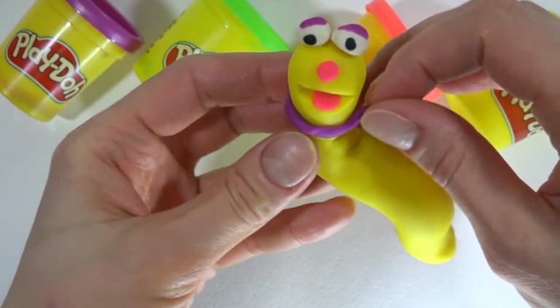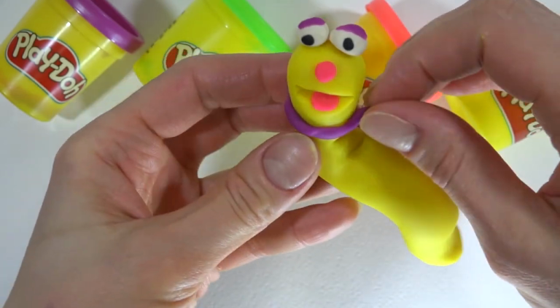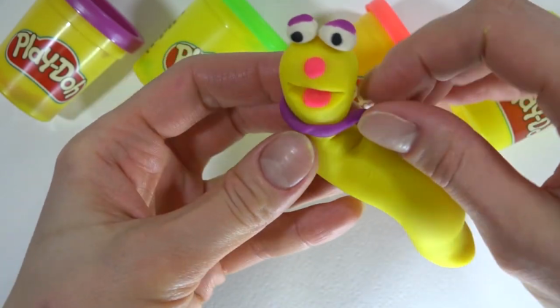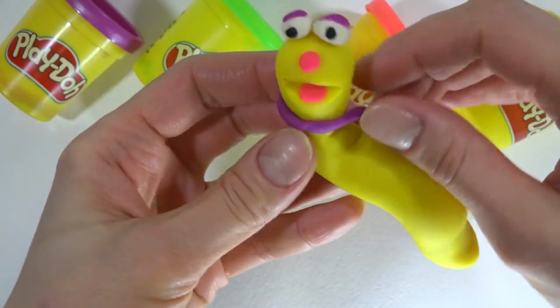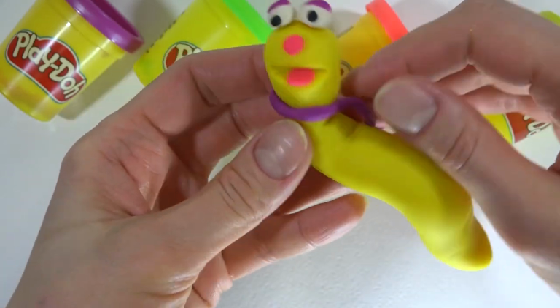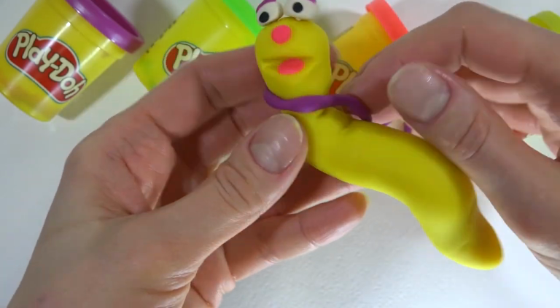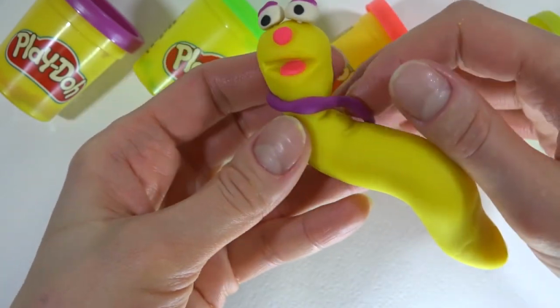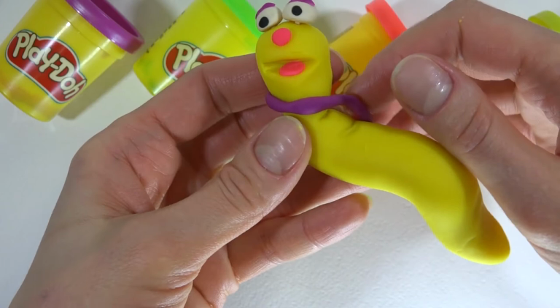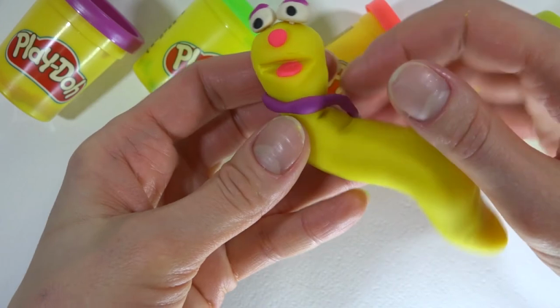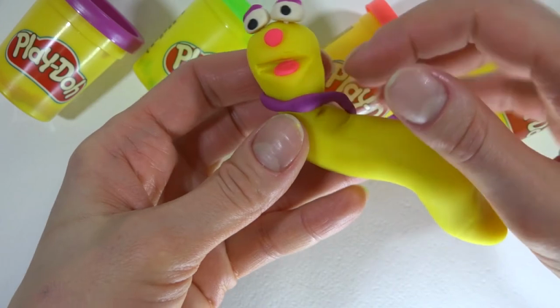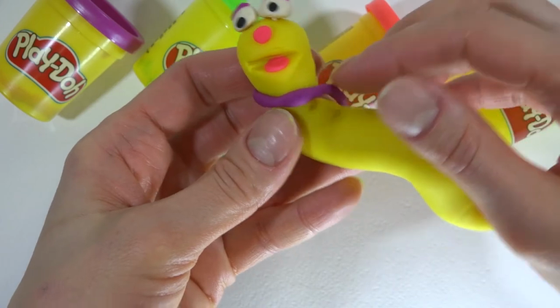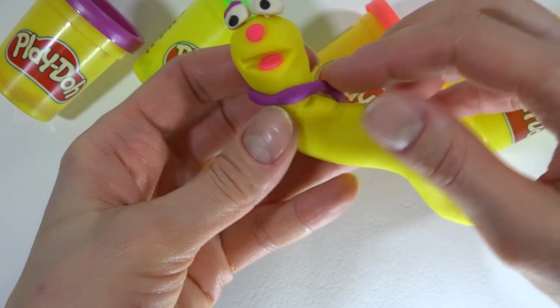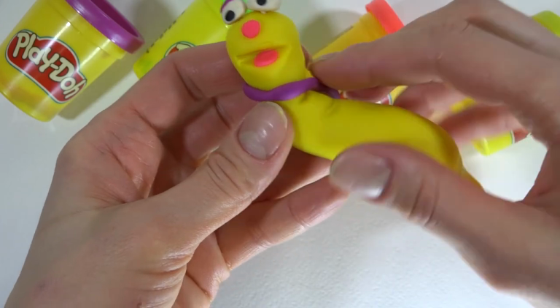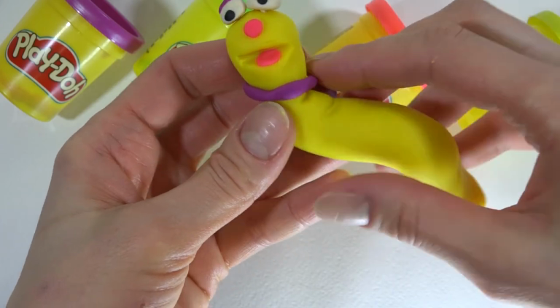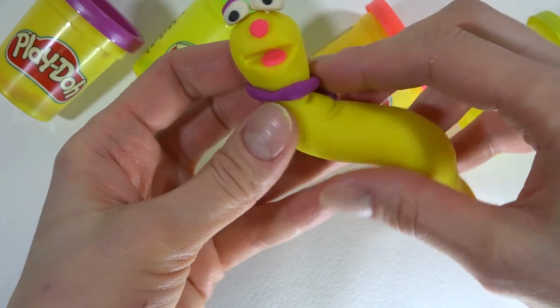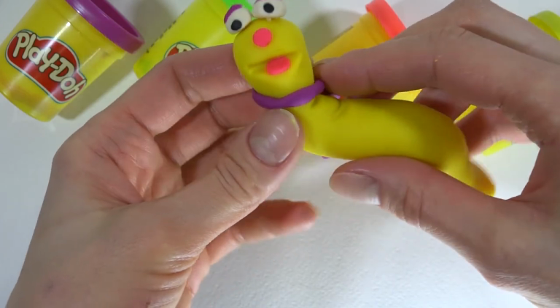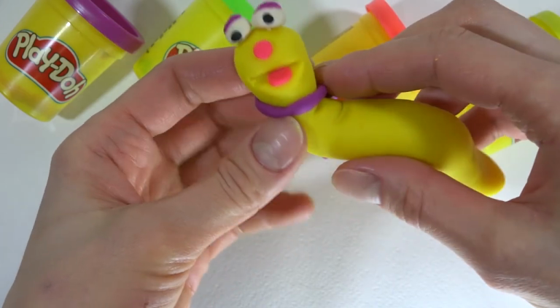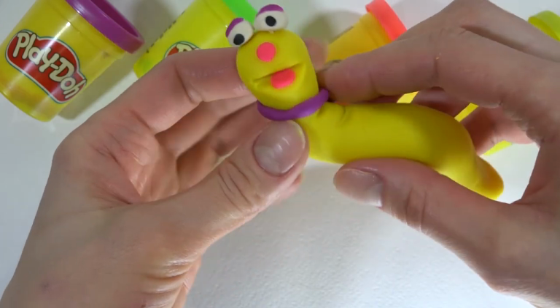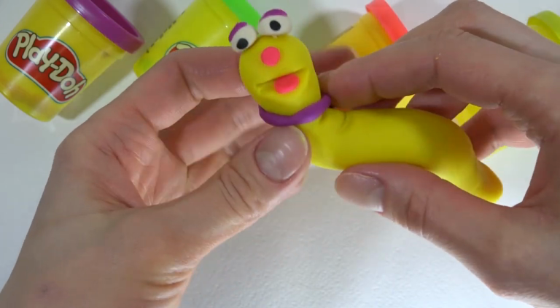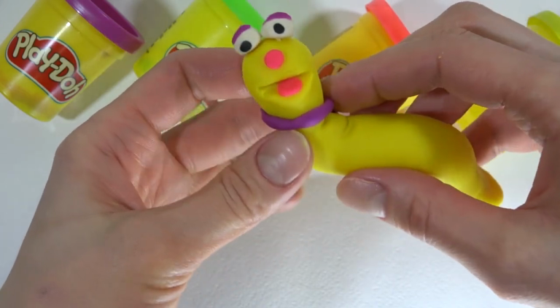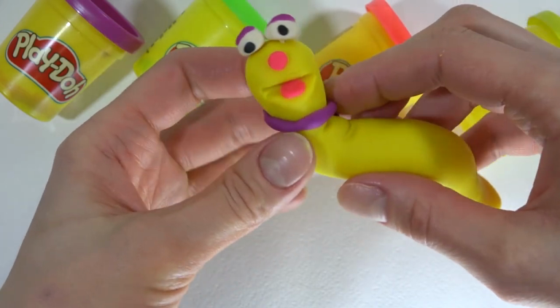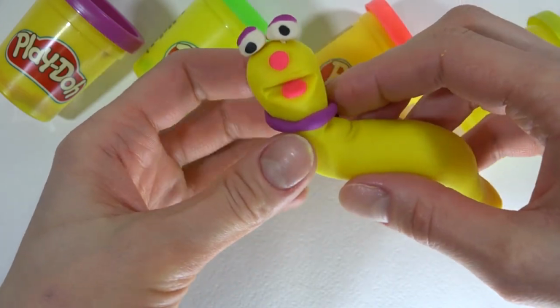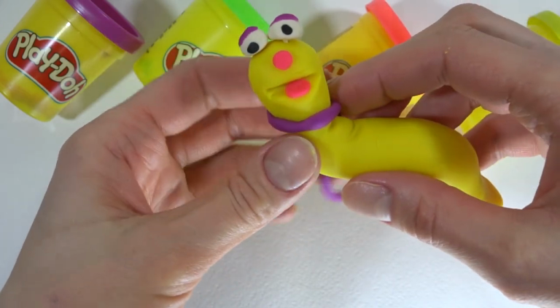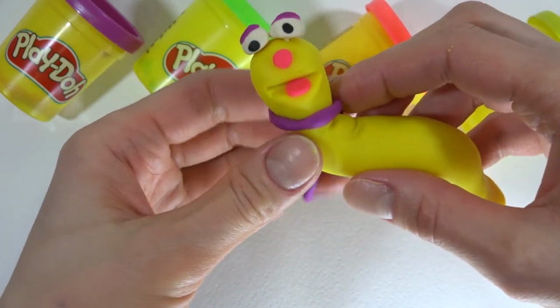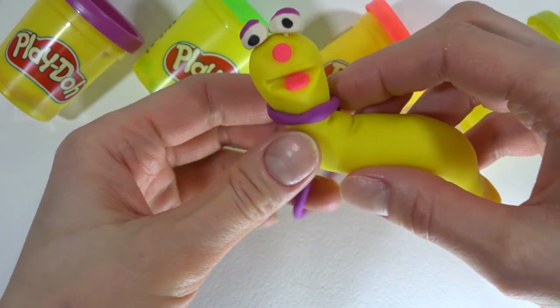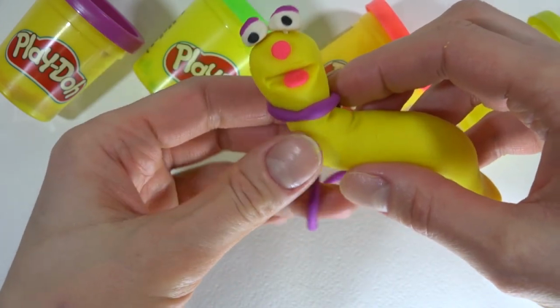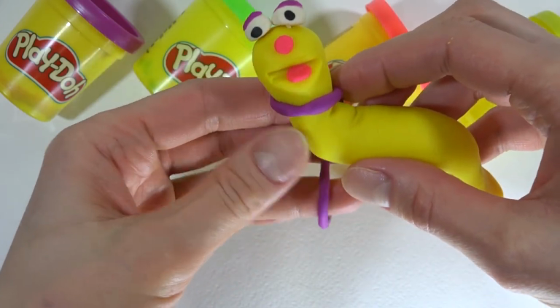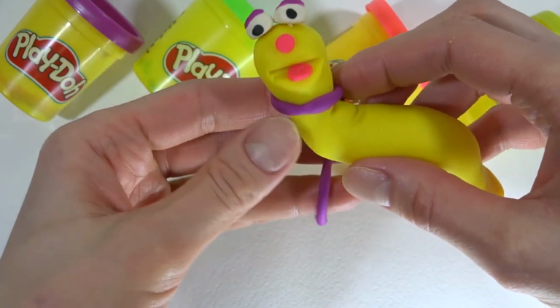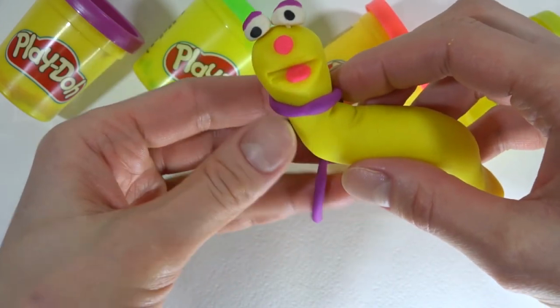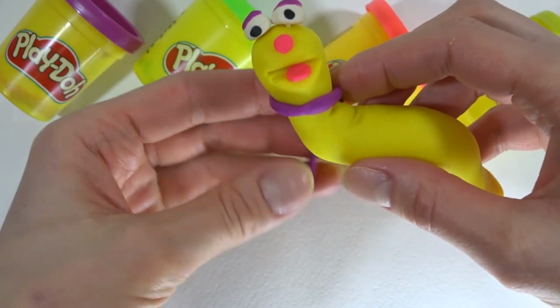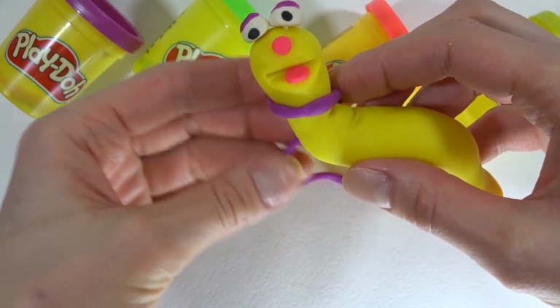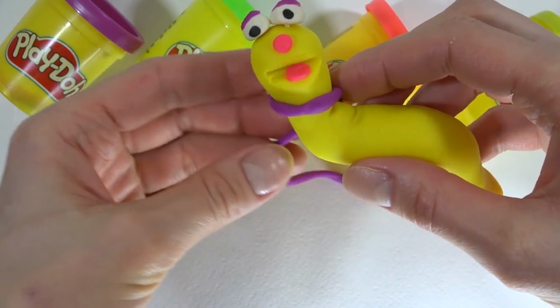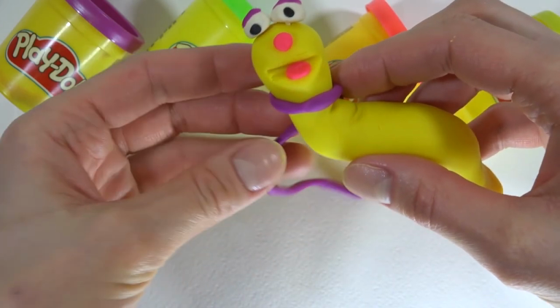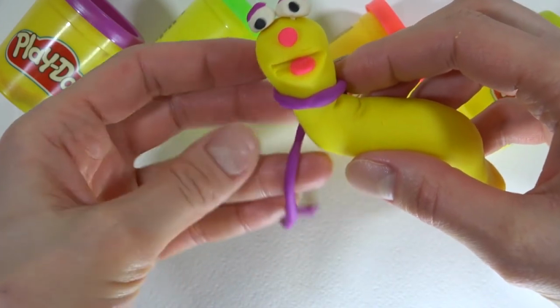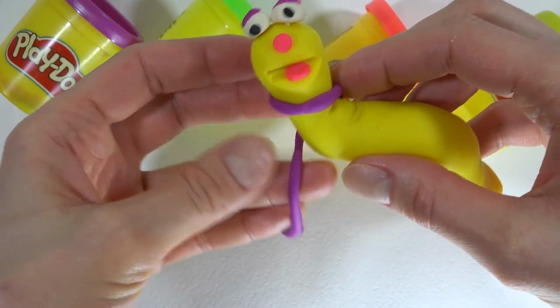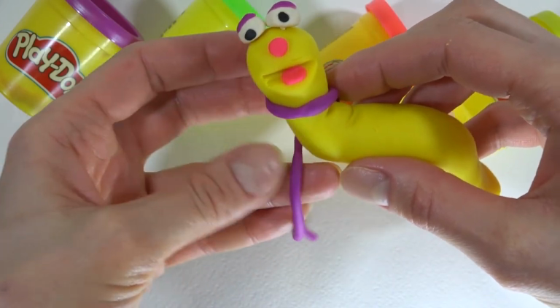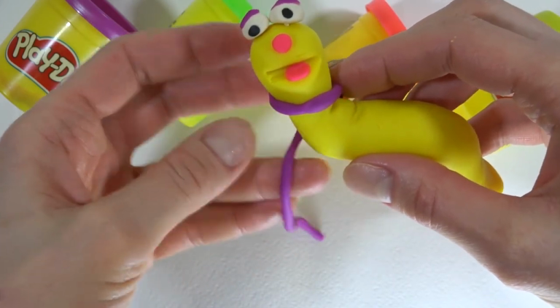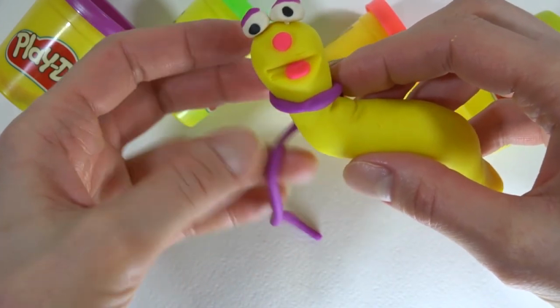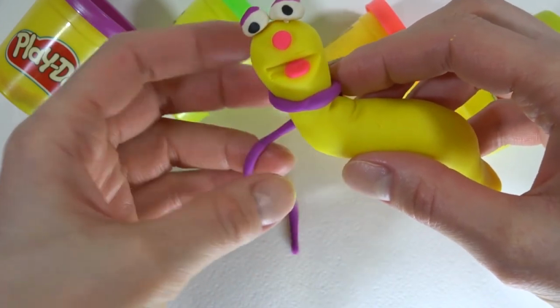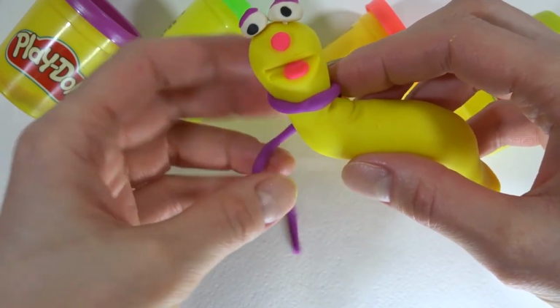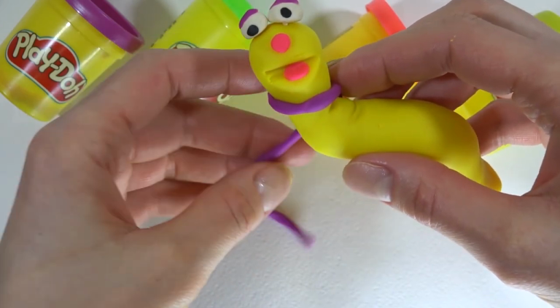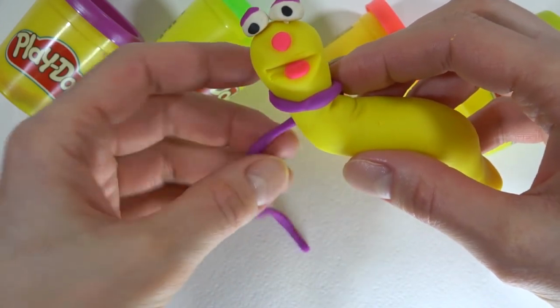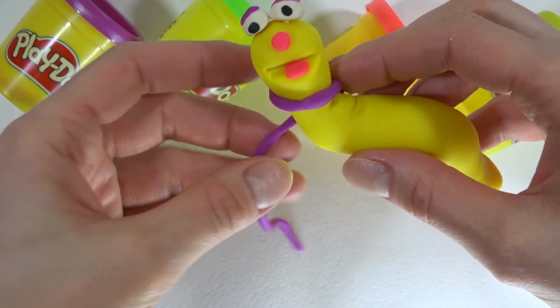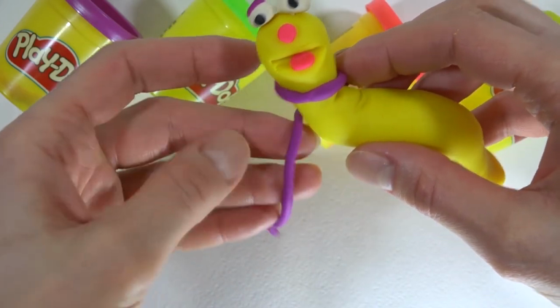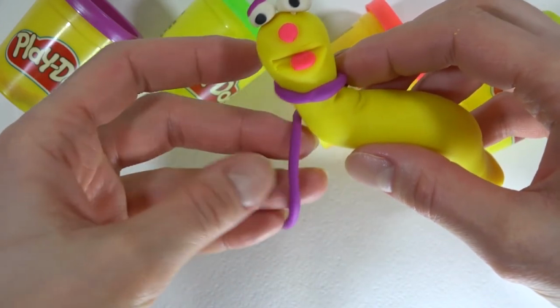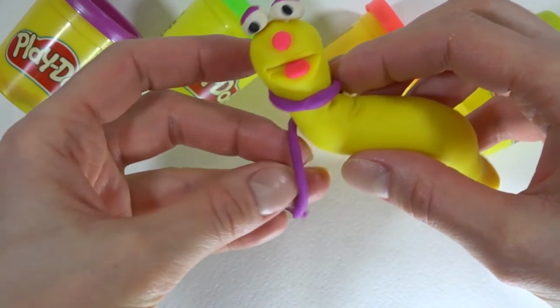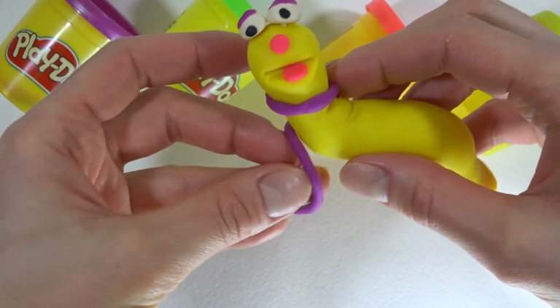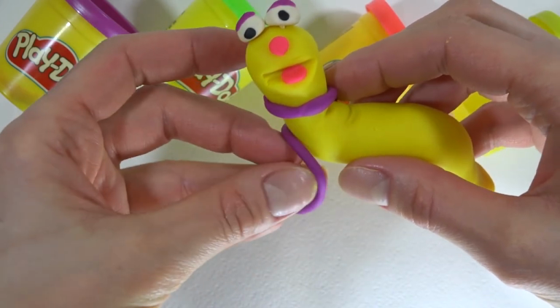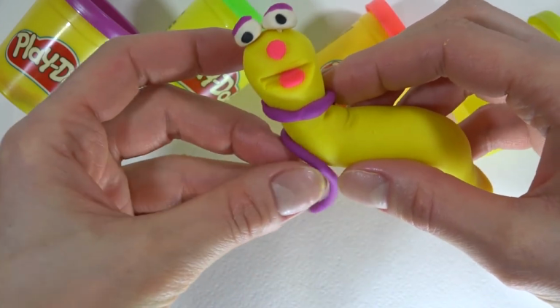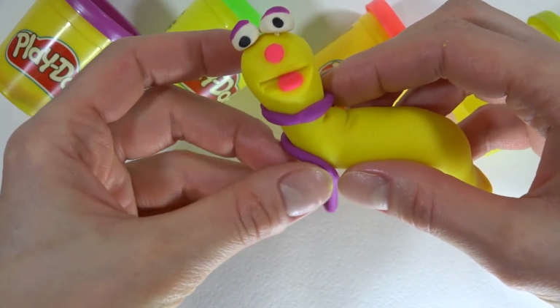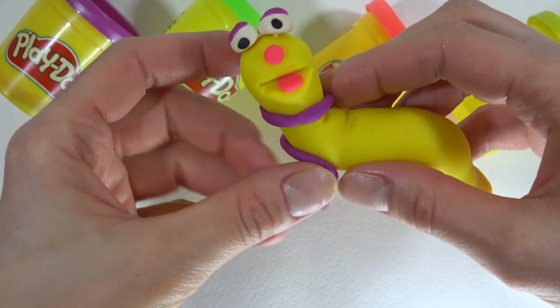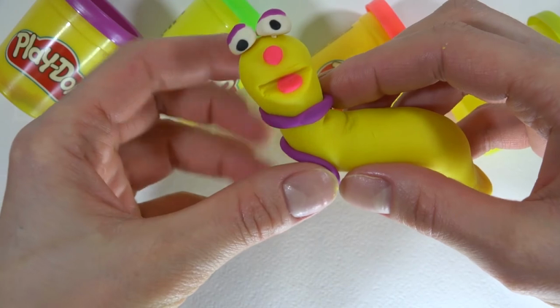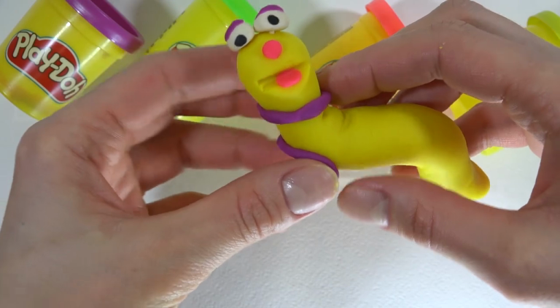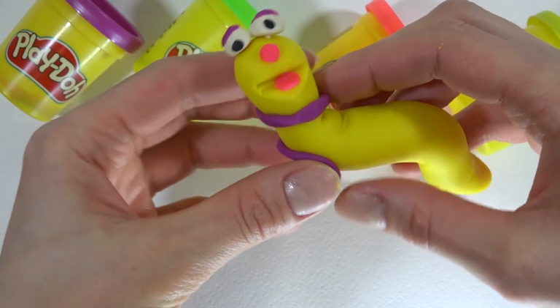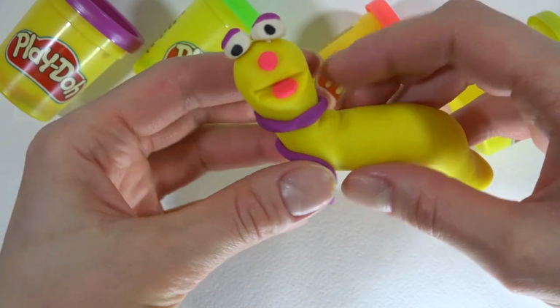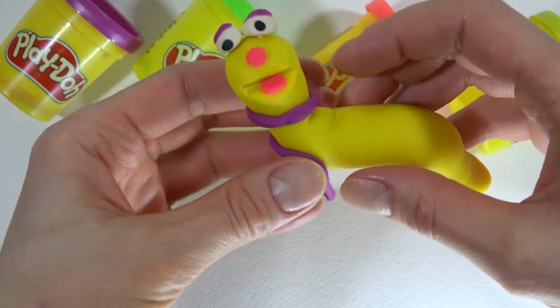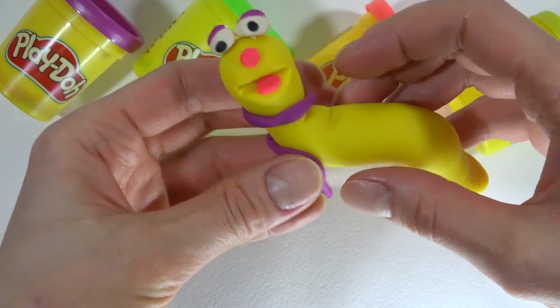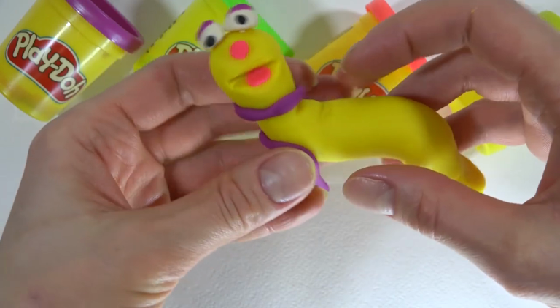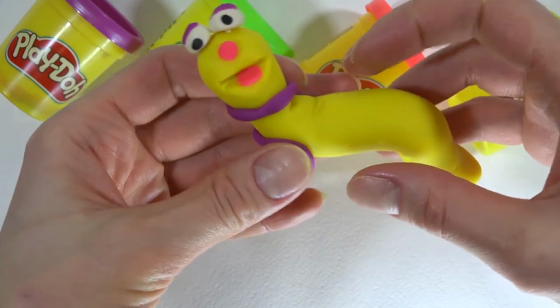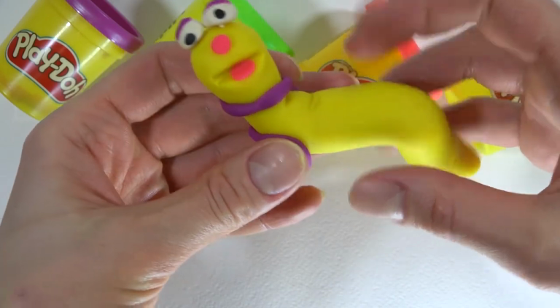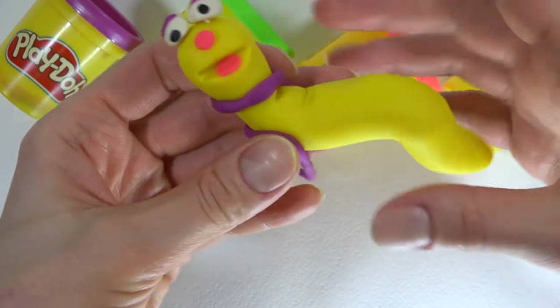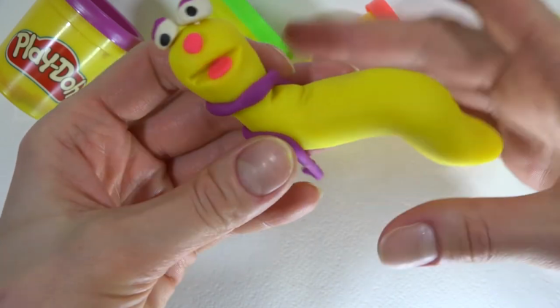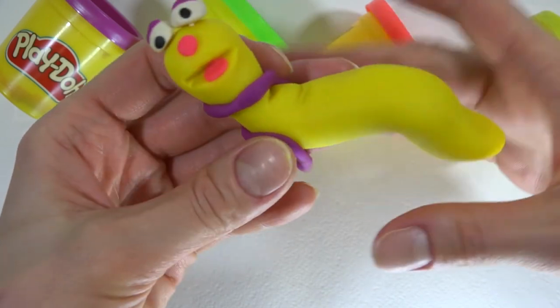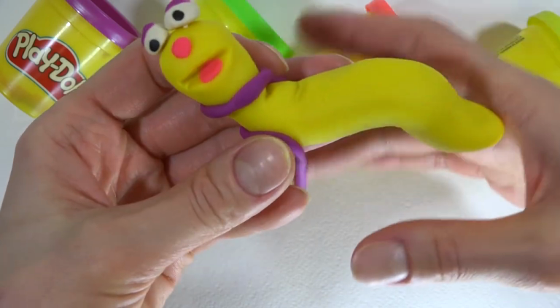And the purple color for the decoration. The purple color for the other one.